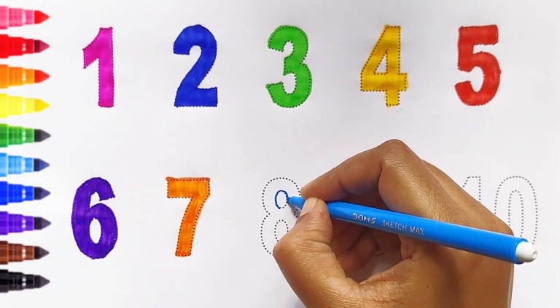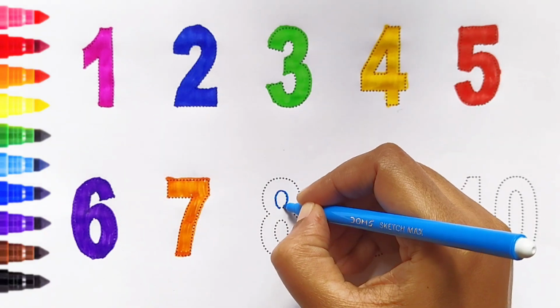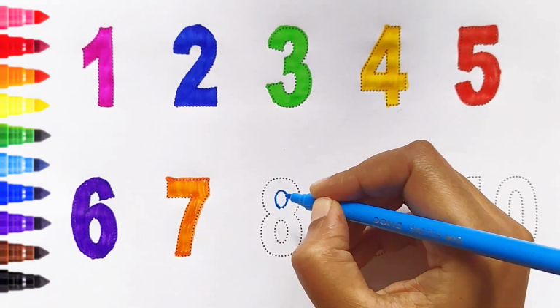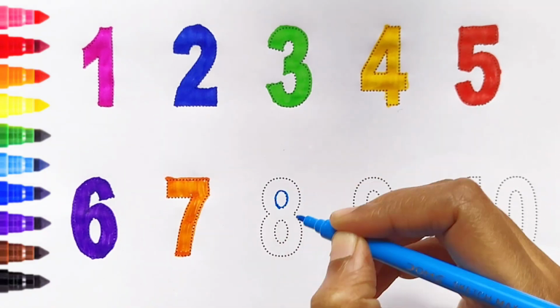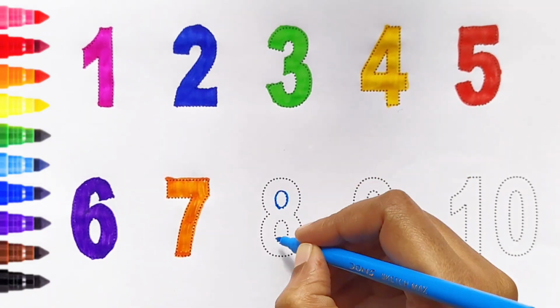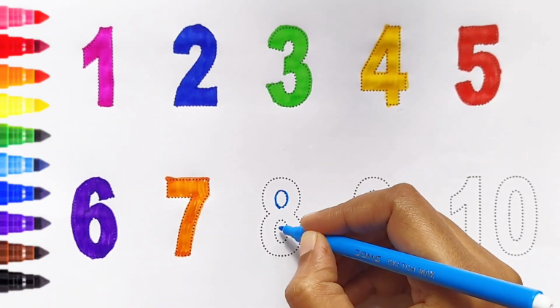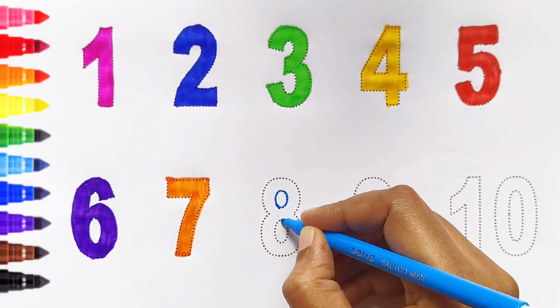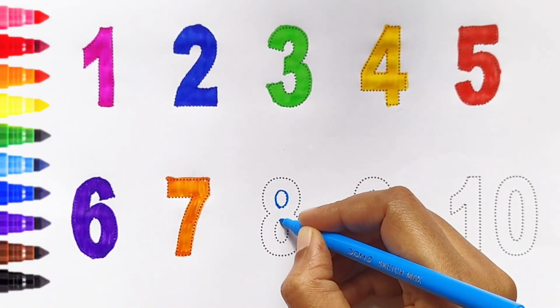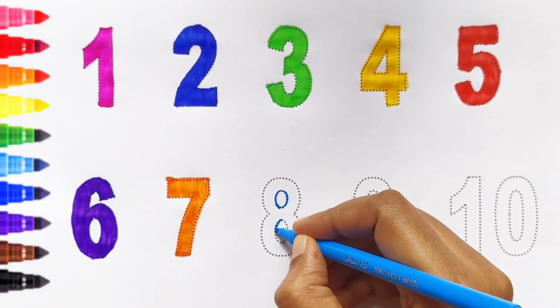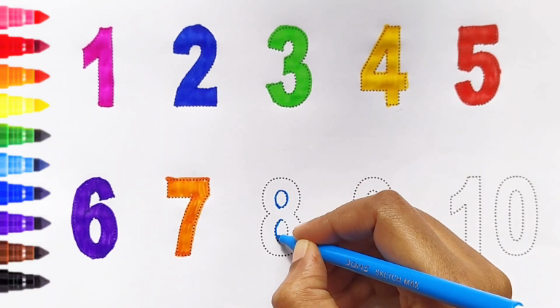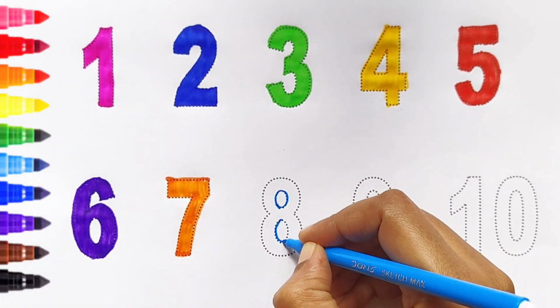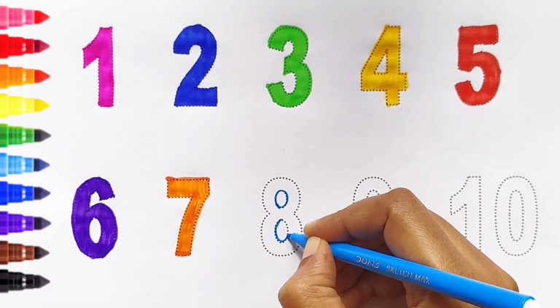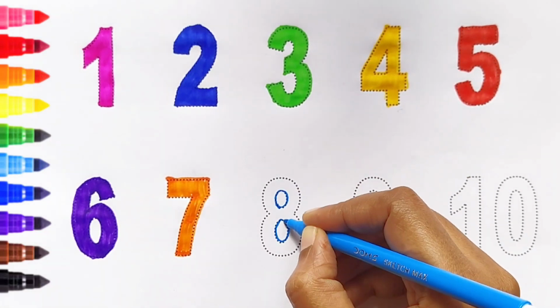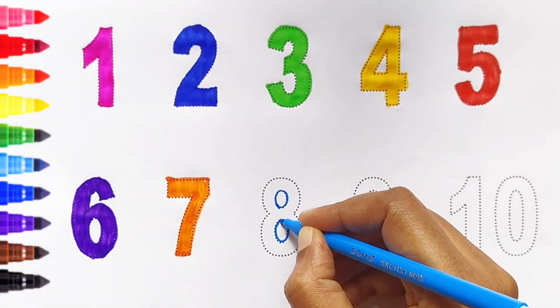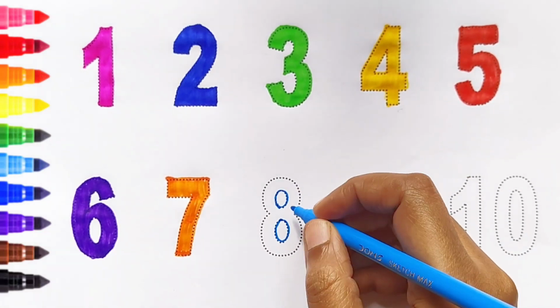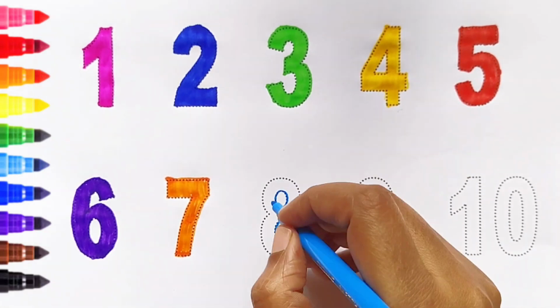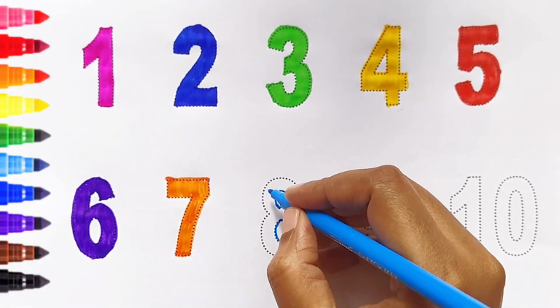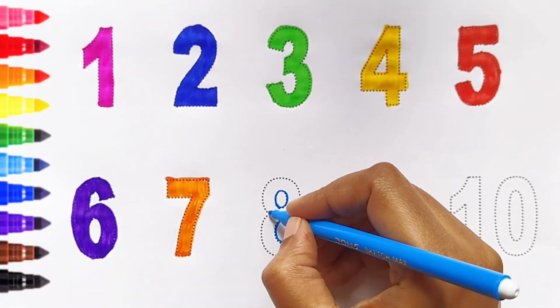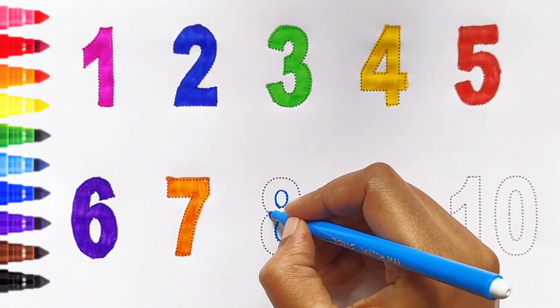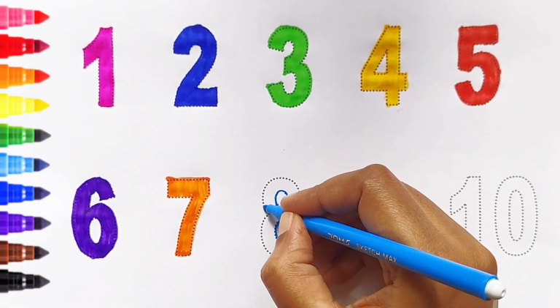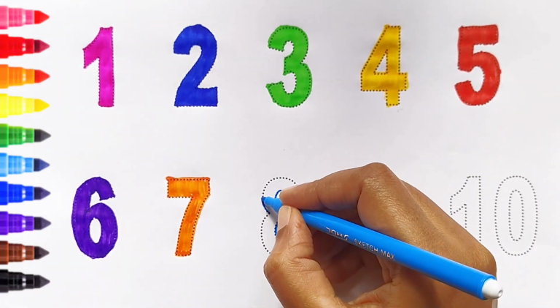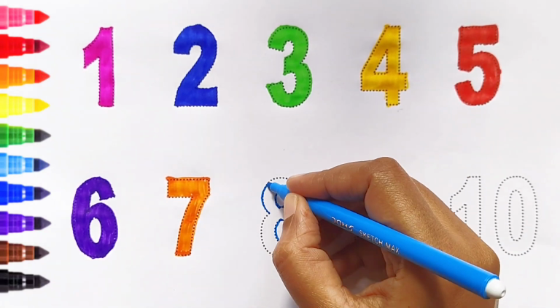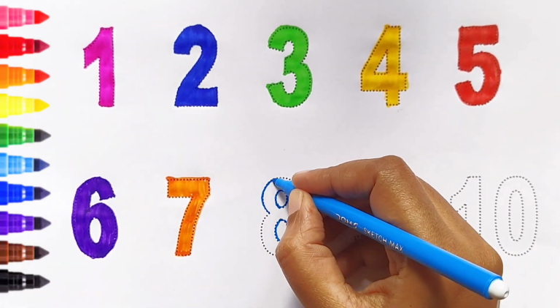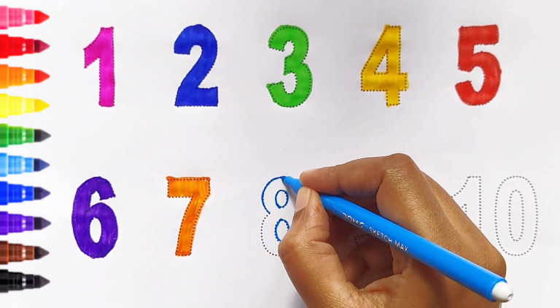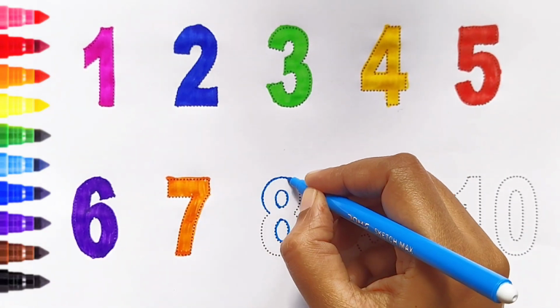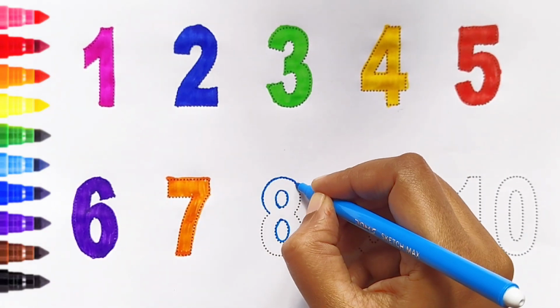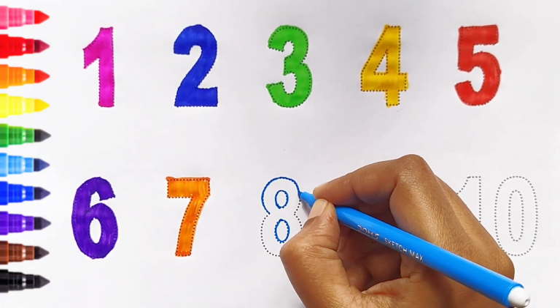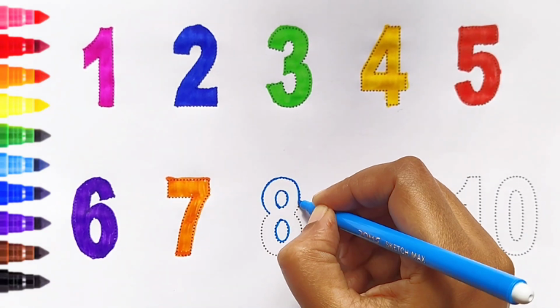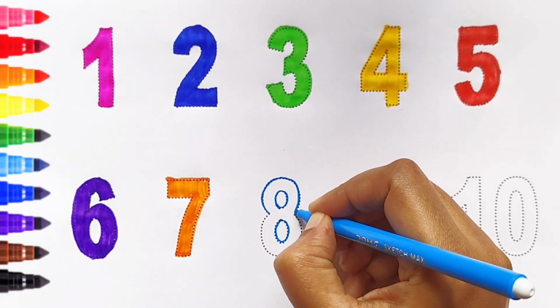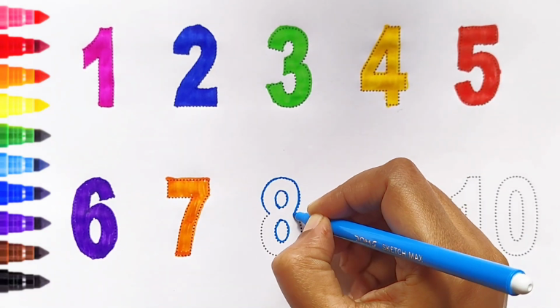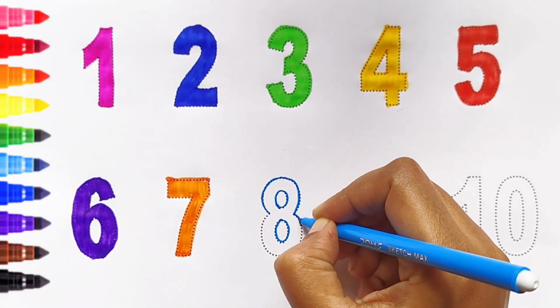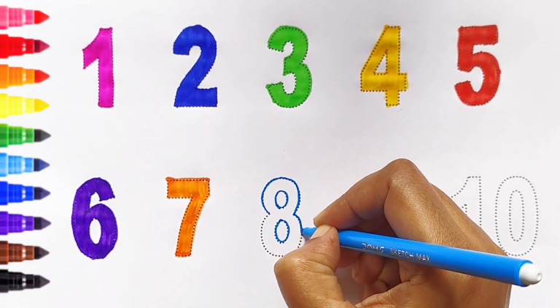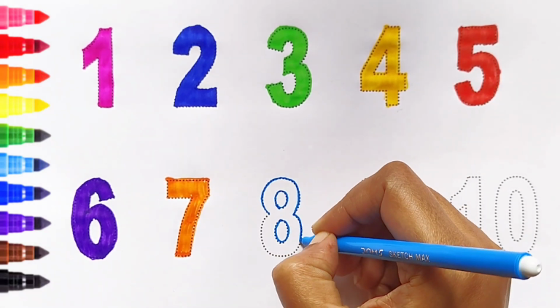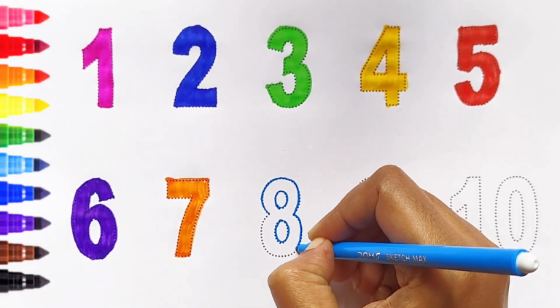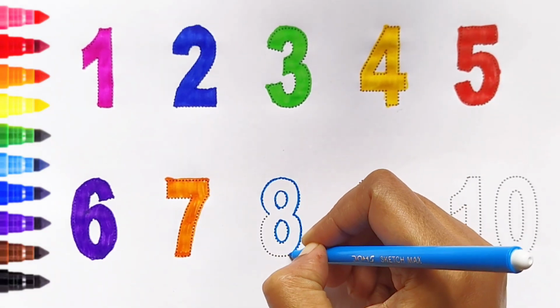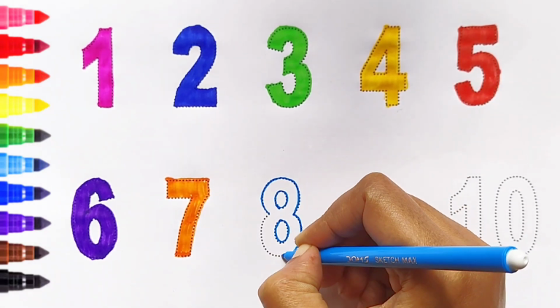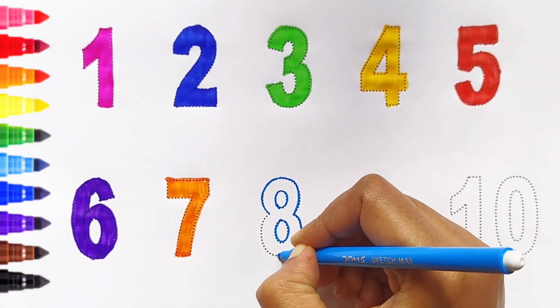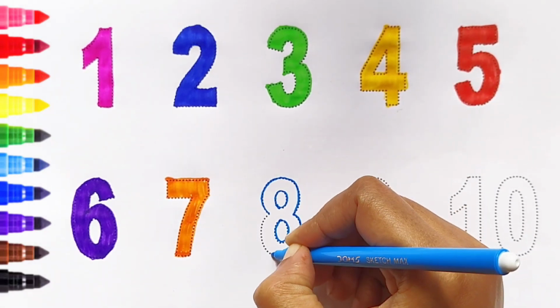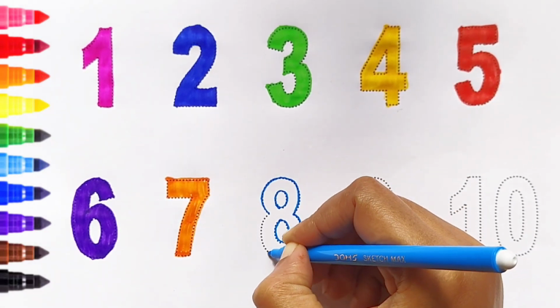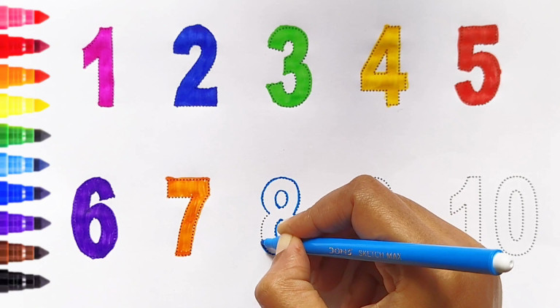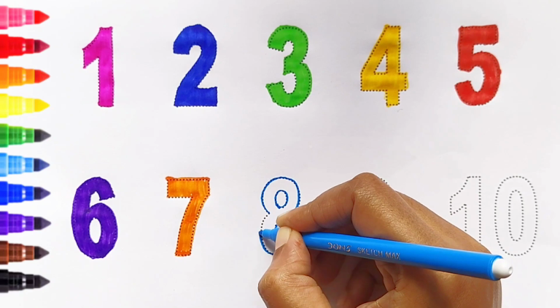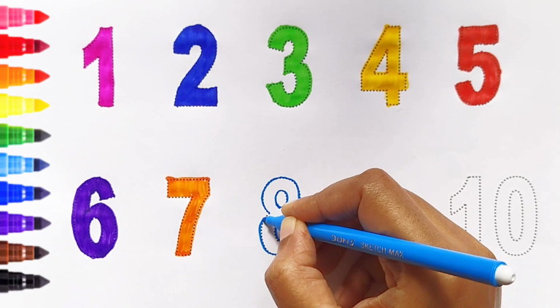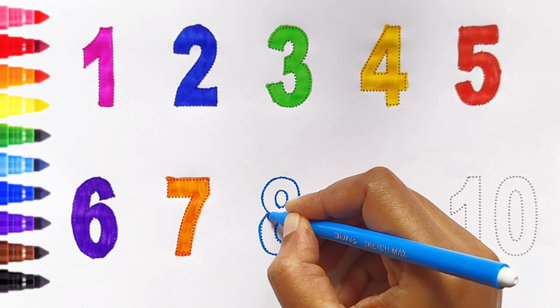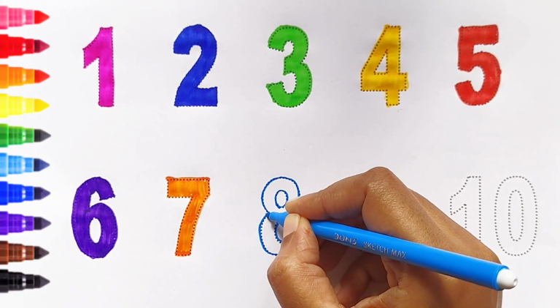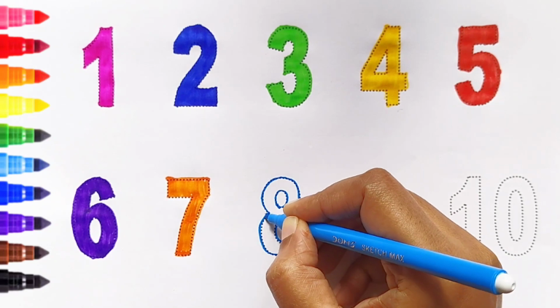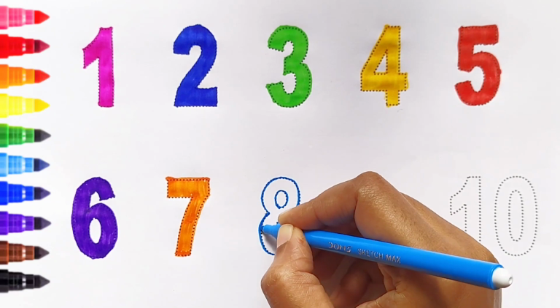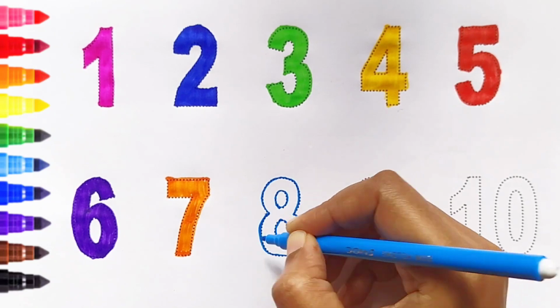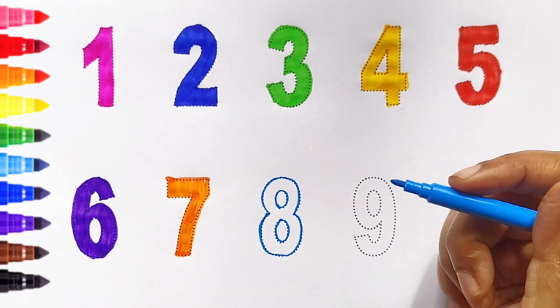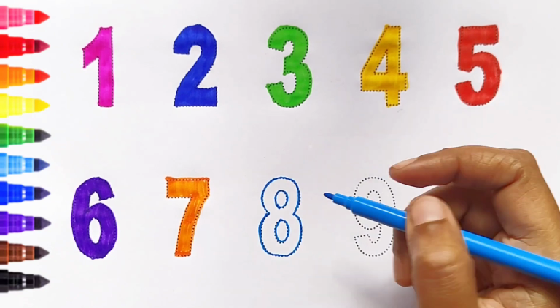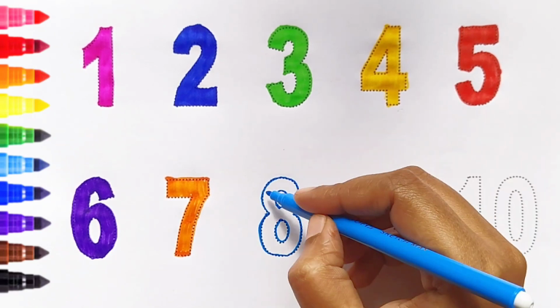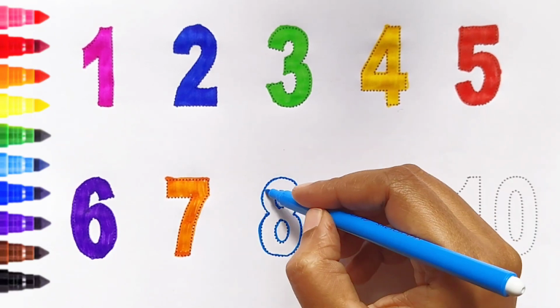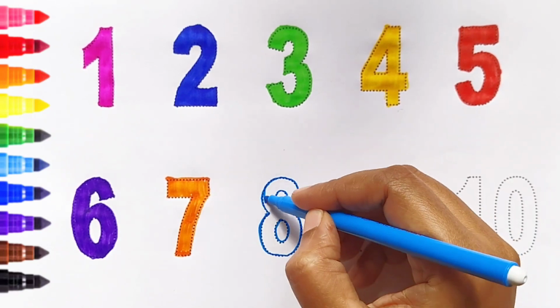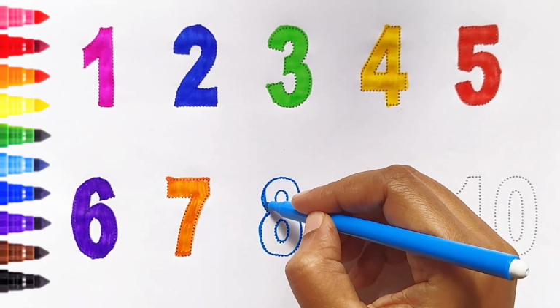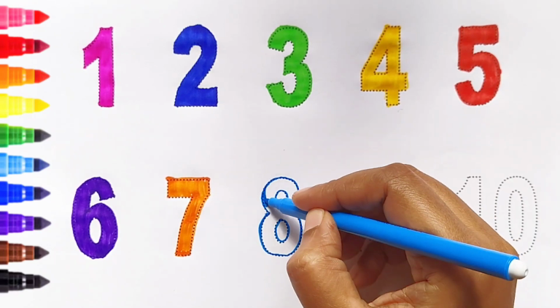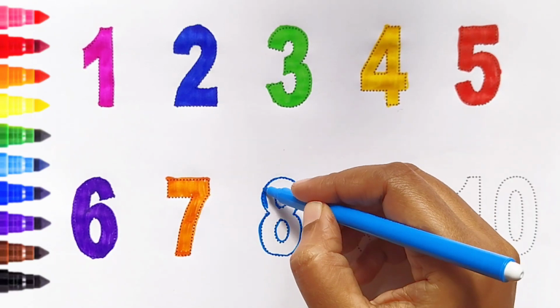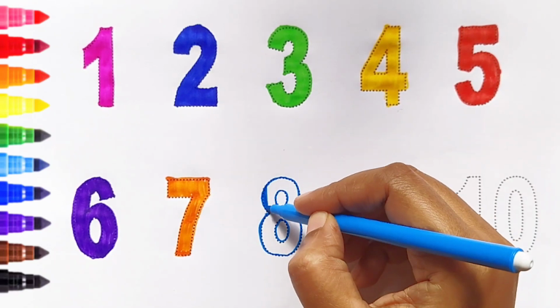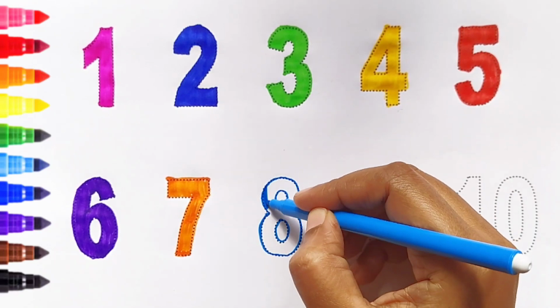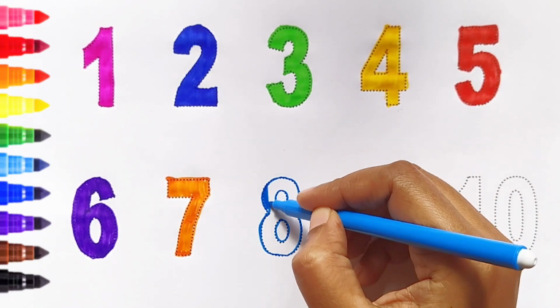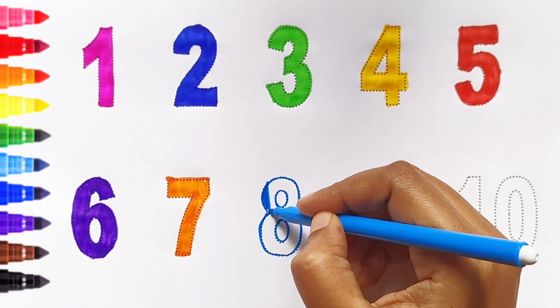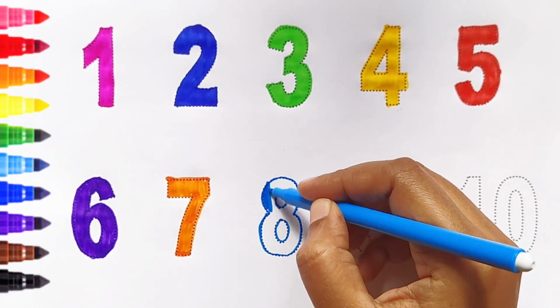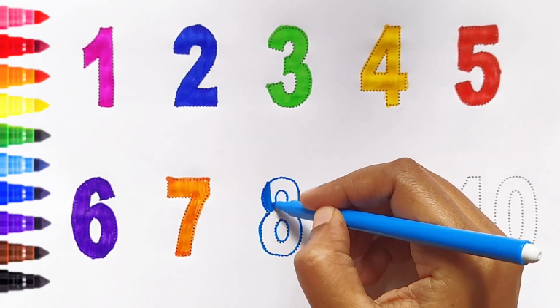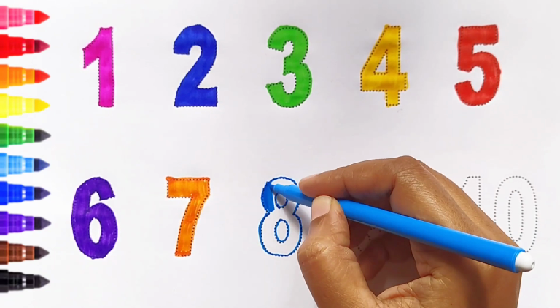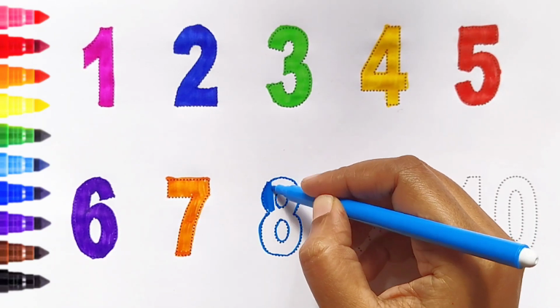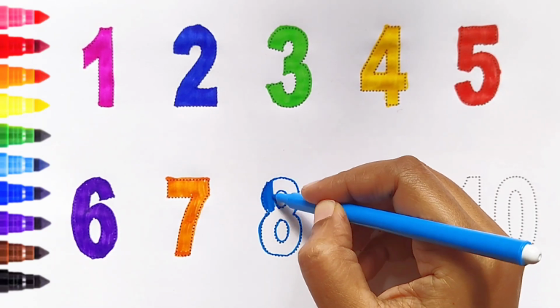Eight. Light blue color. Eight. Light blue color.